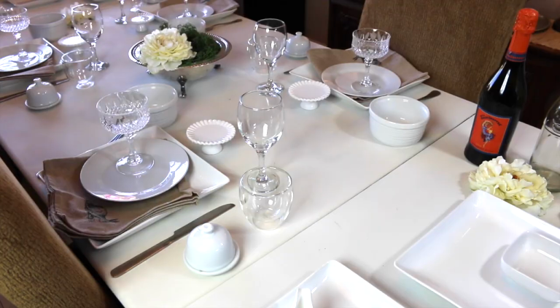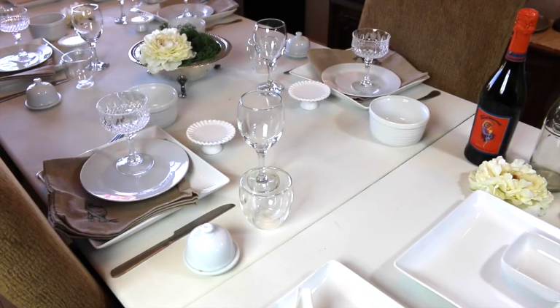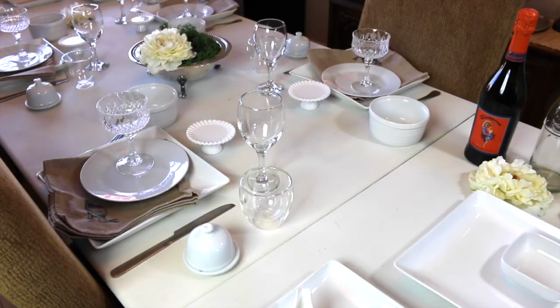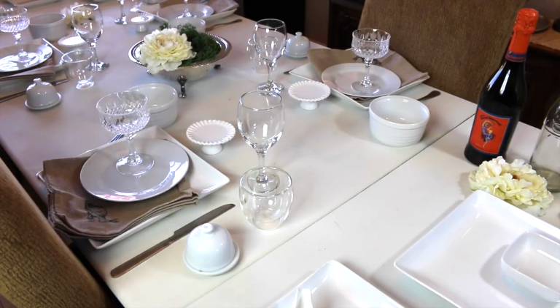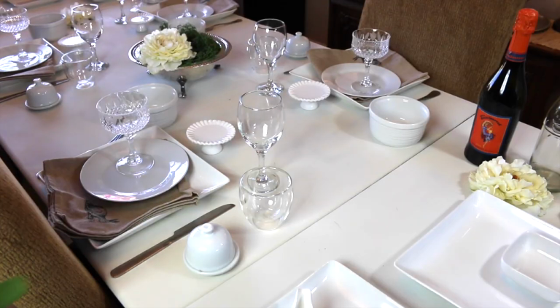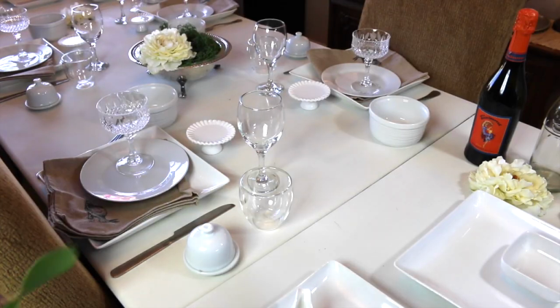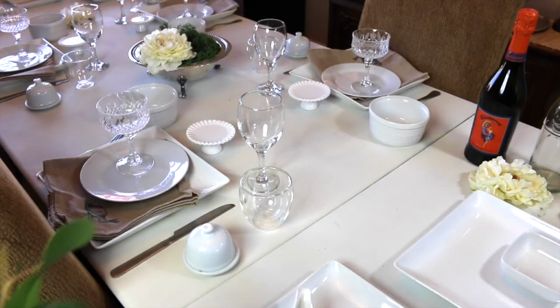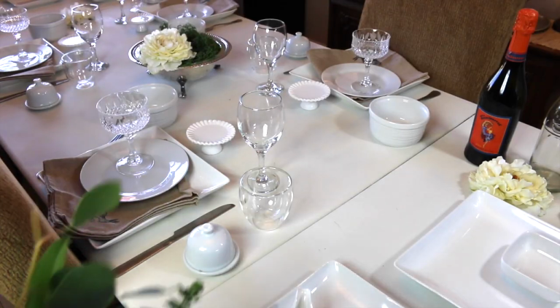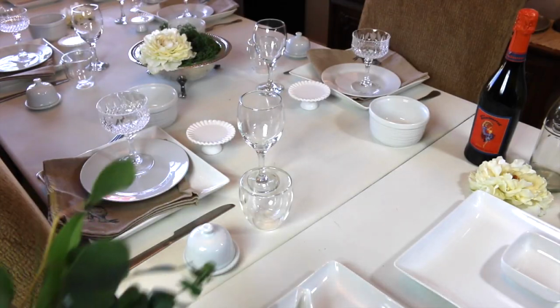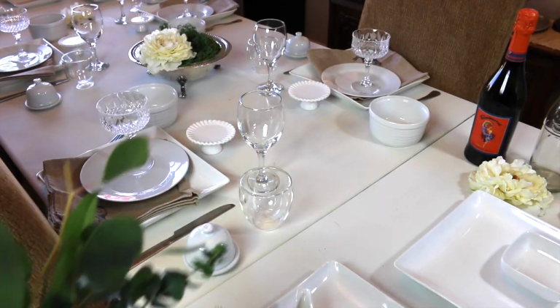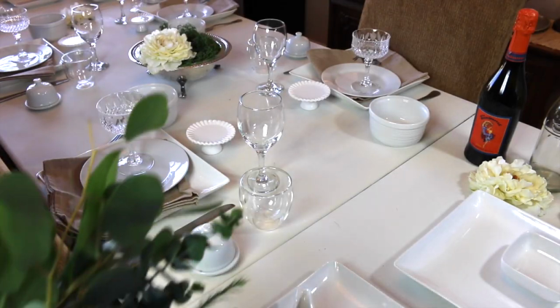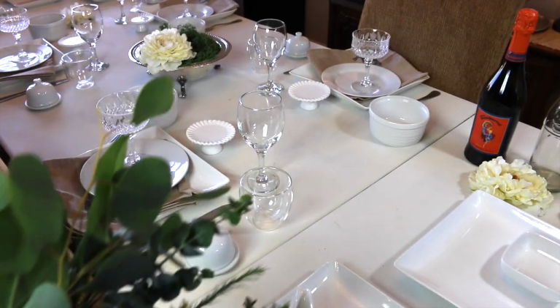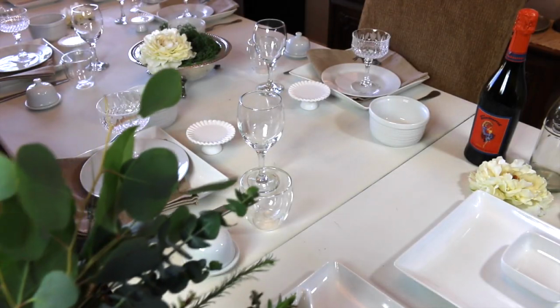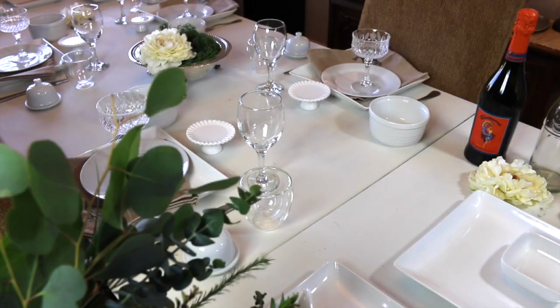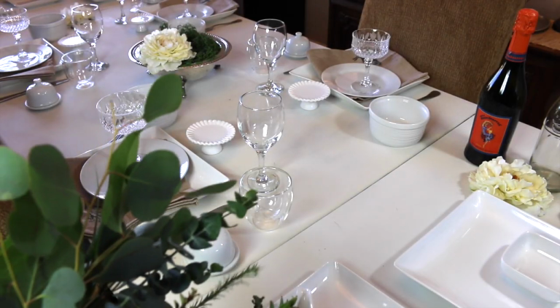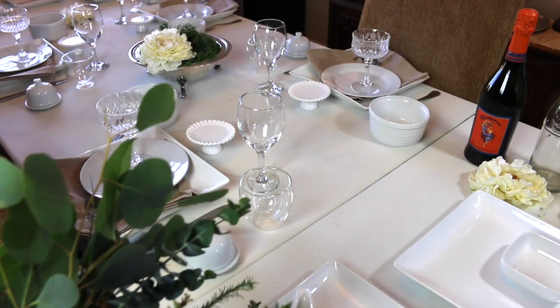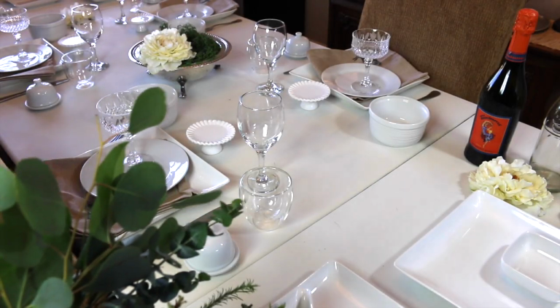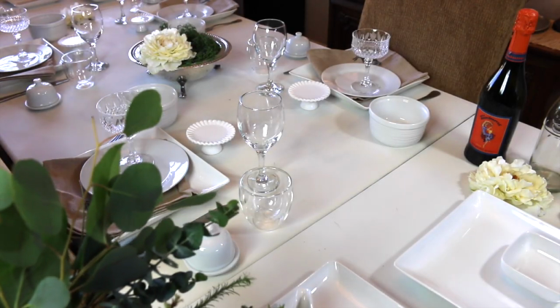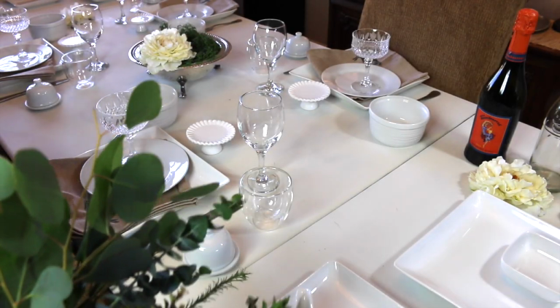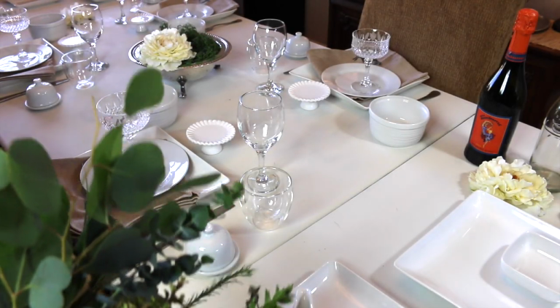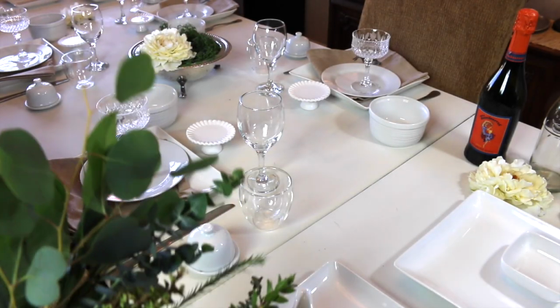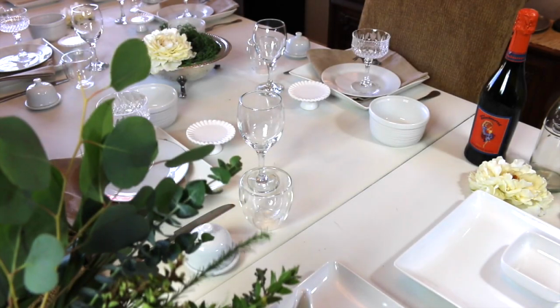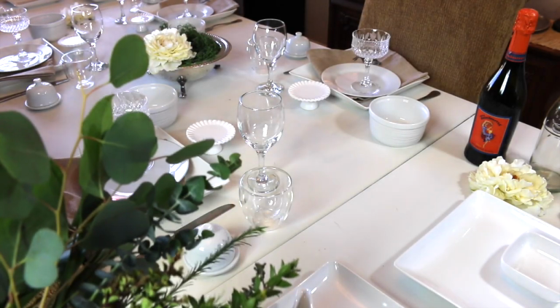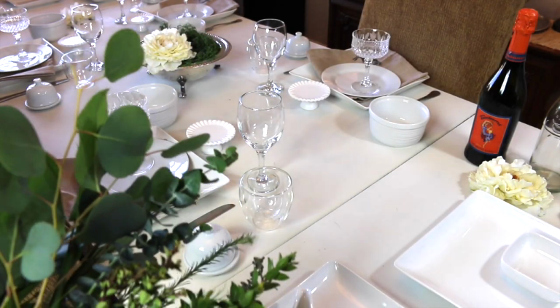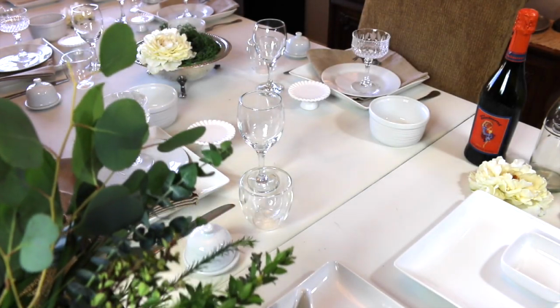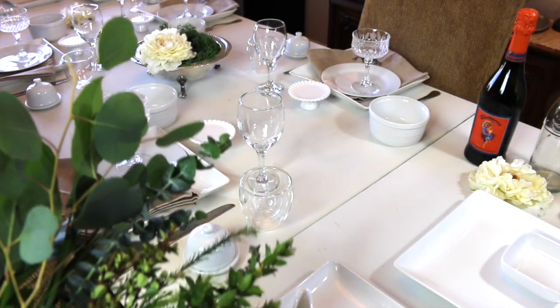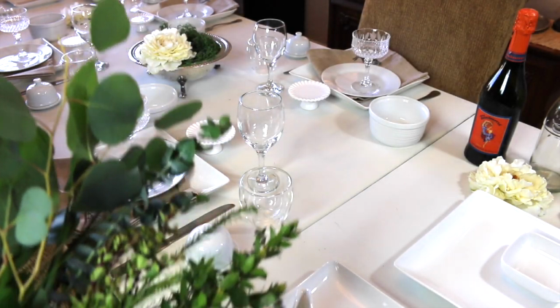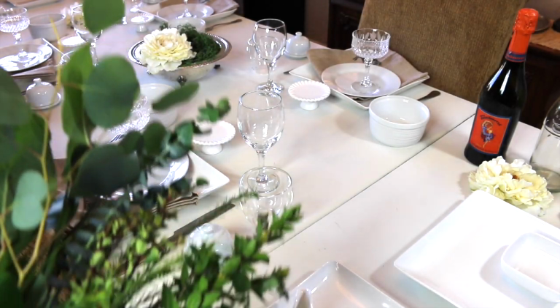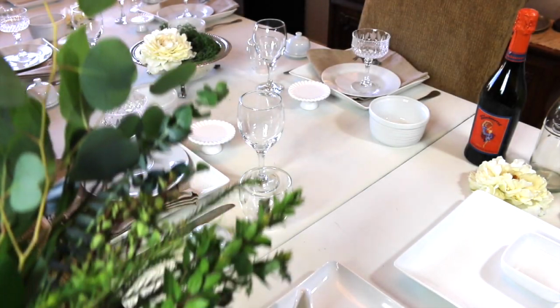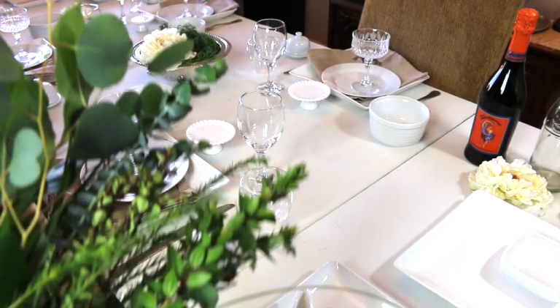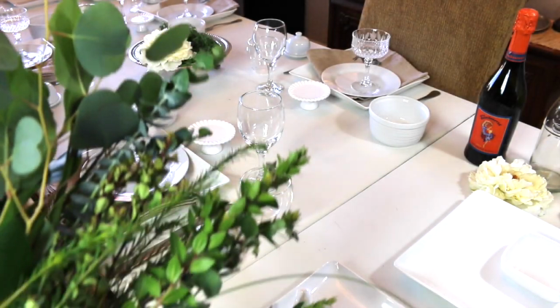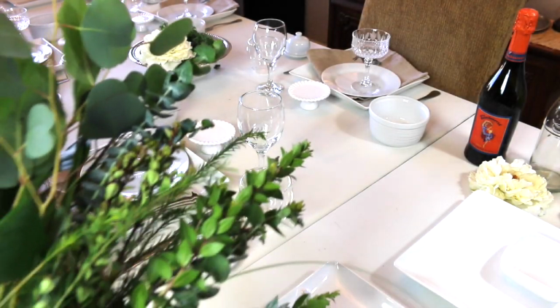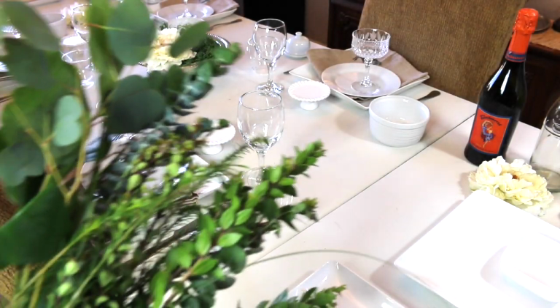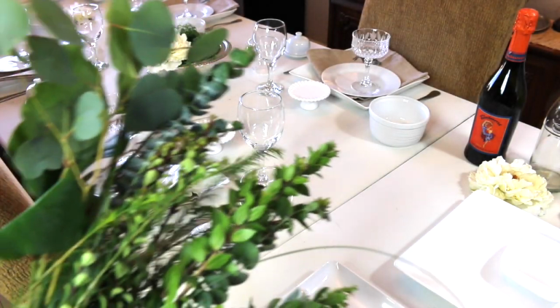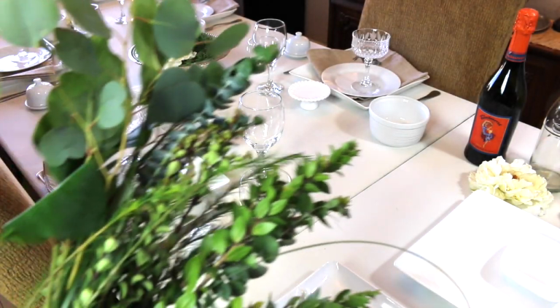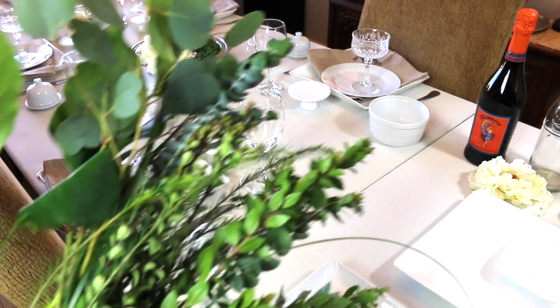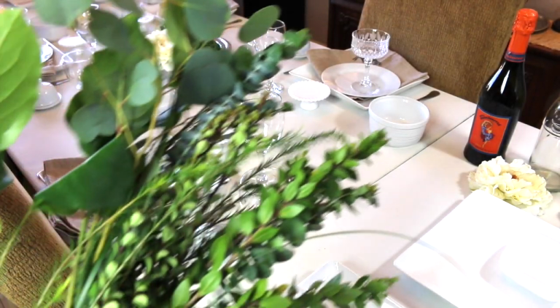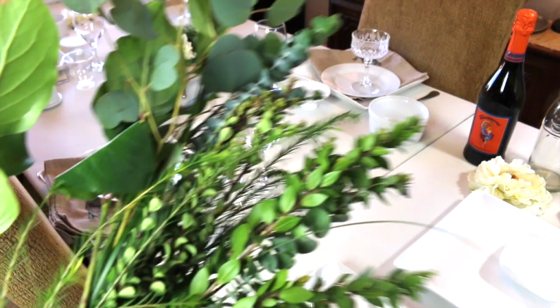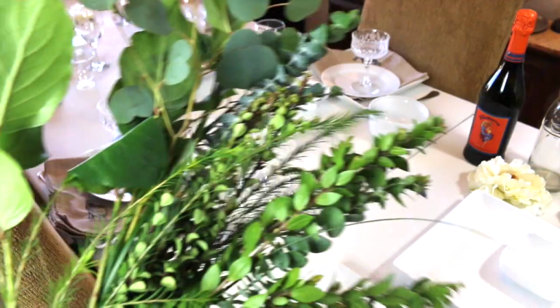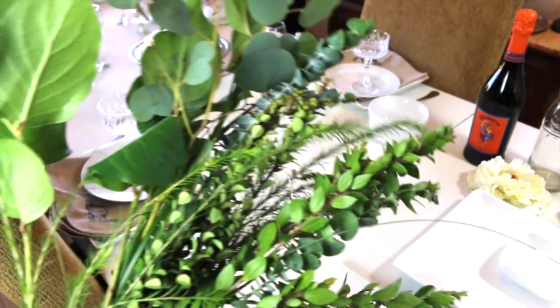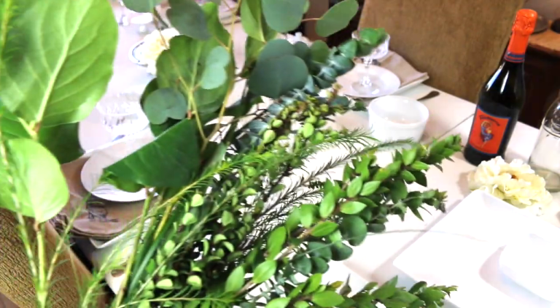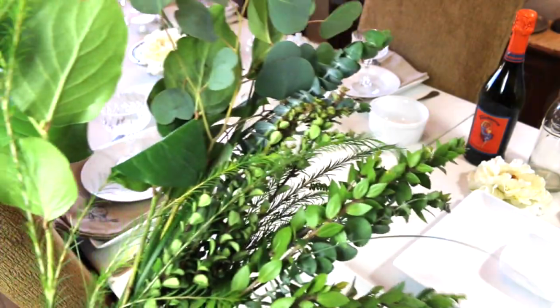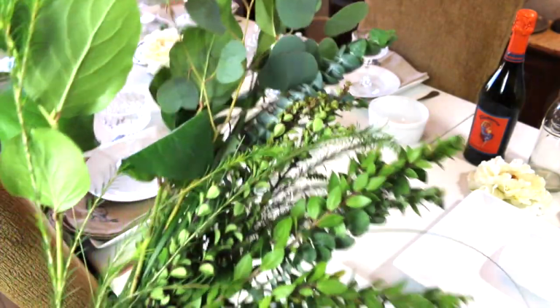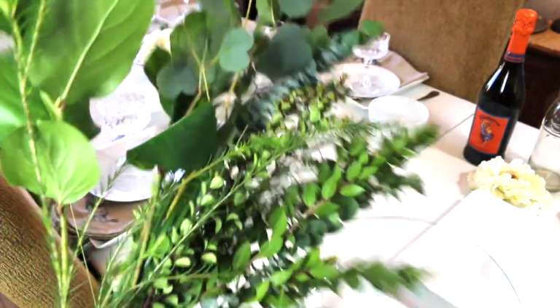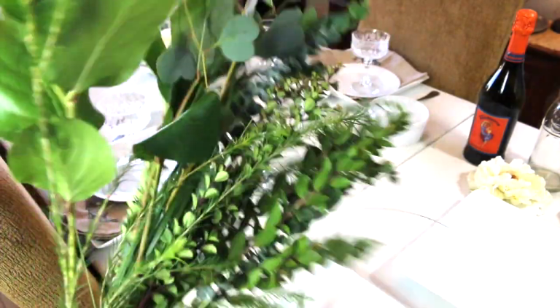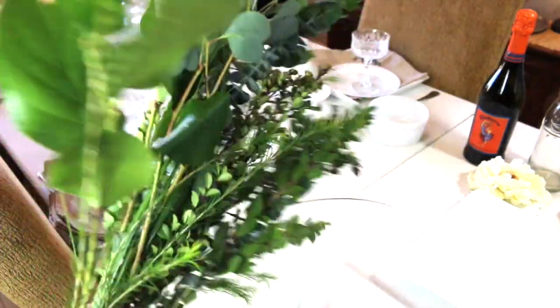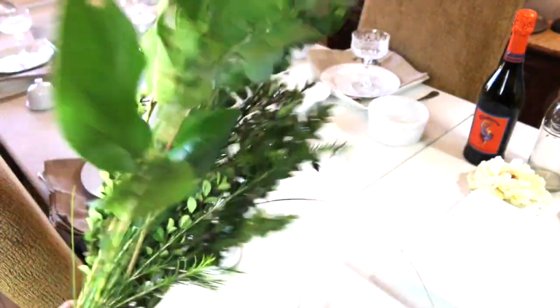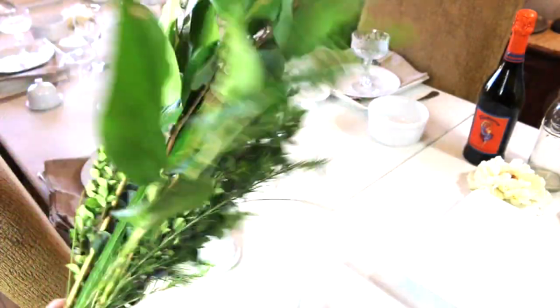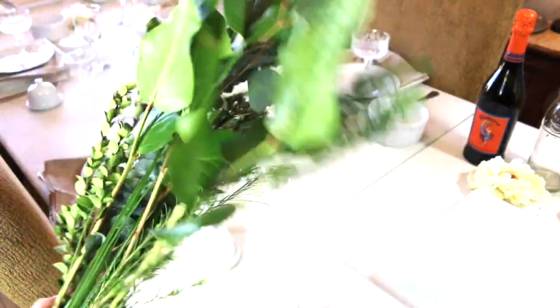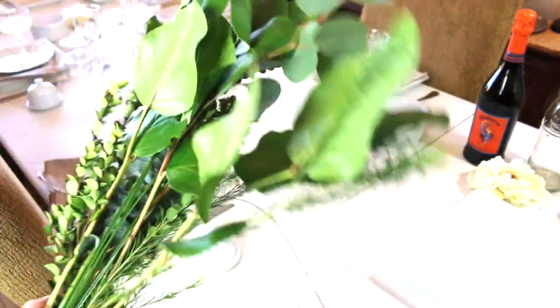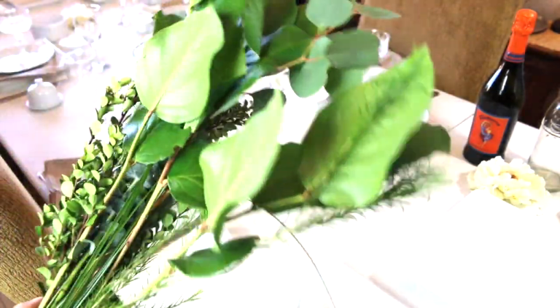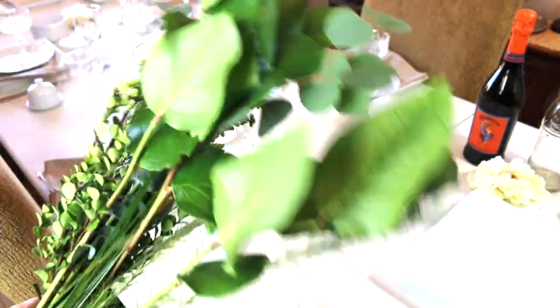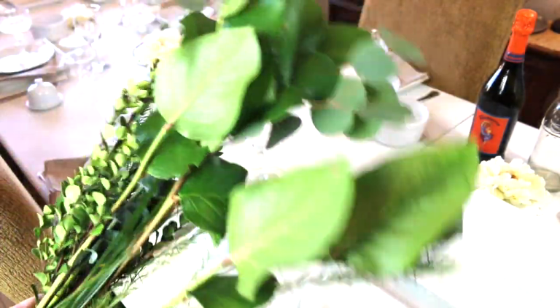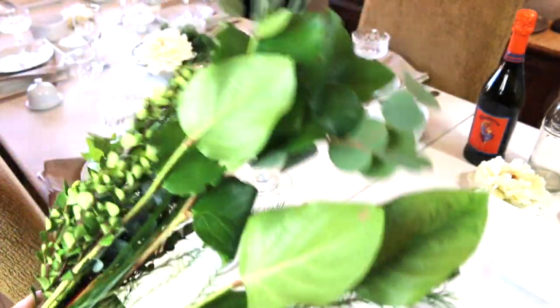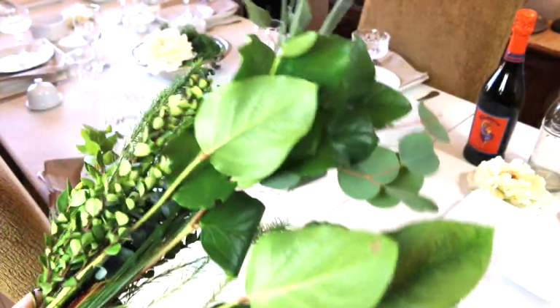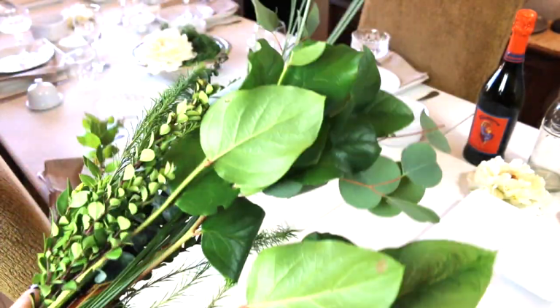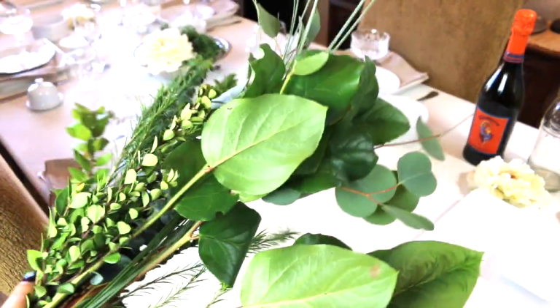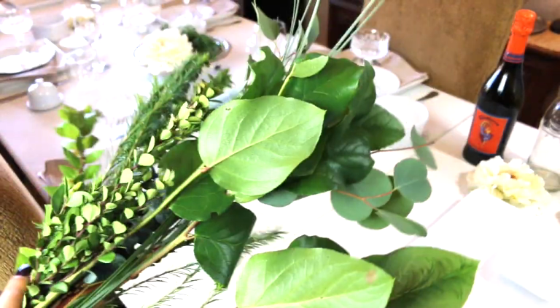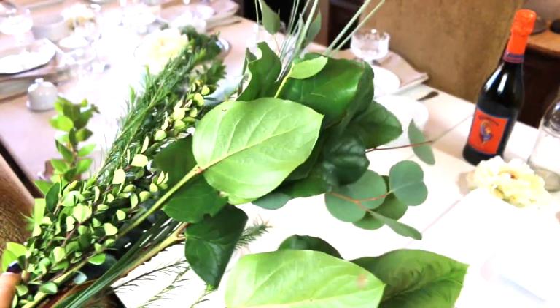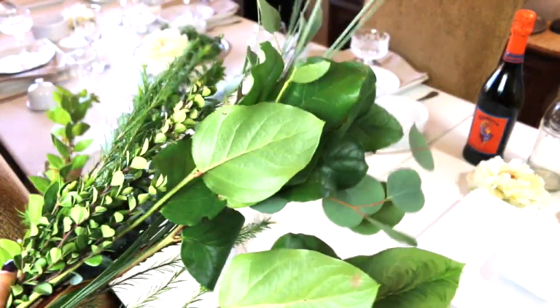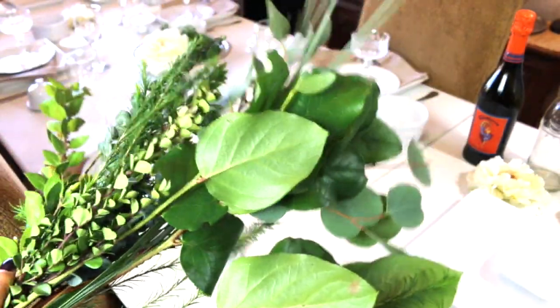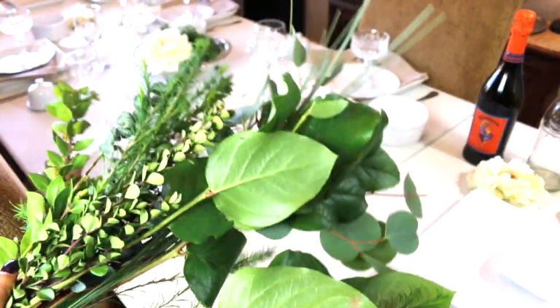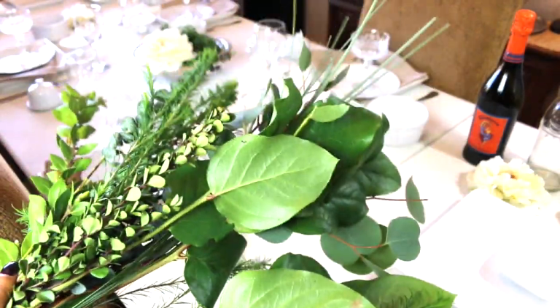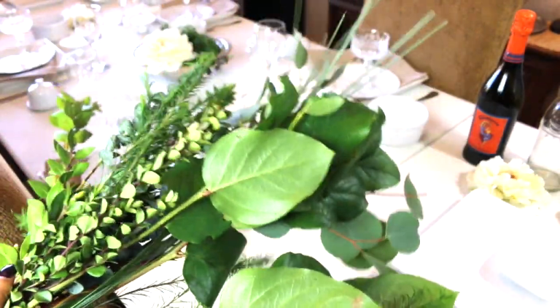By the way, you might have noticed I painted my table with chalk paint. These are the greens that I'll be using as the runner.